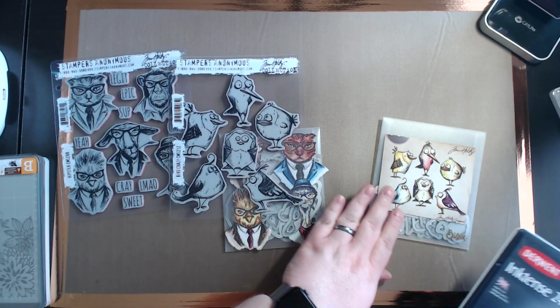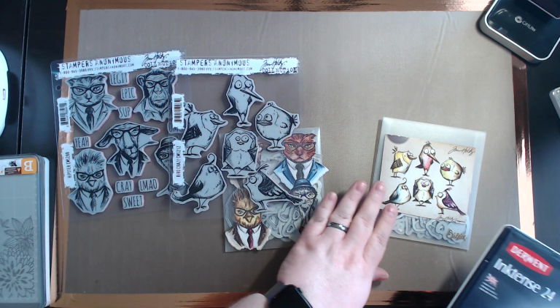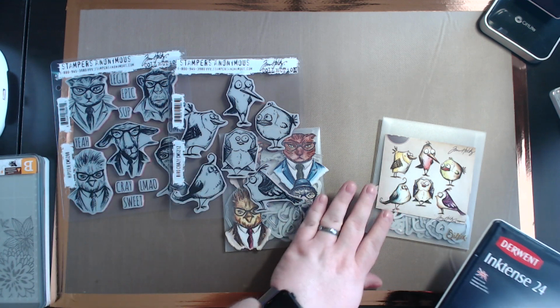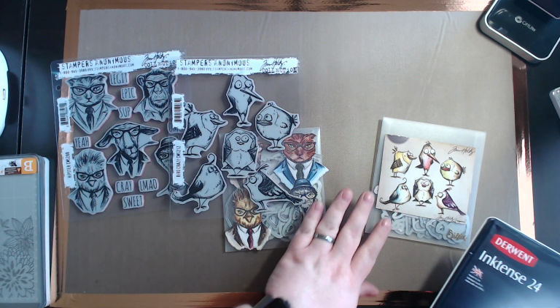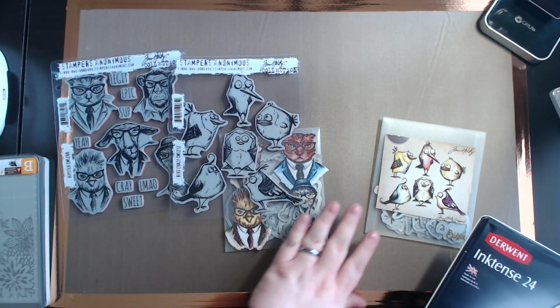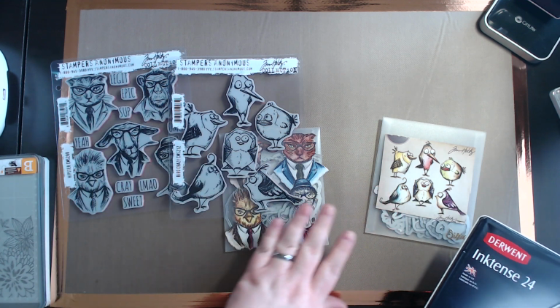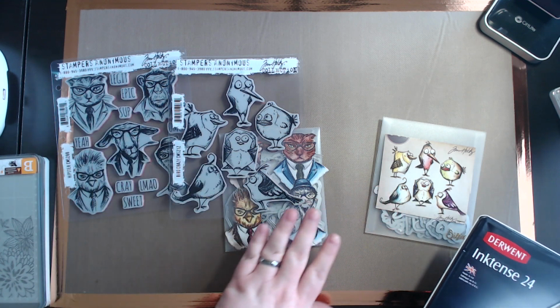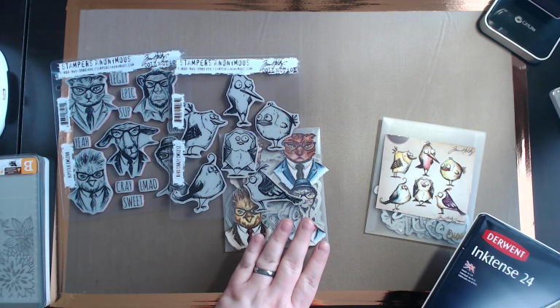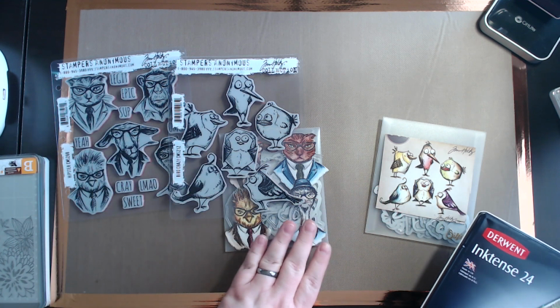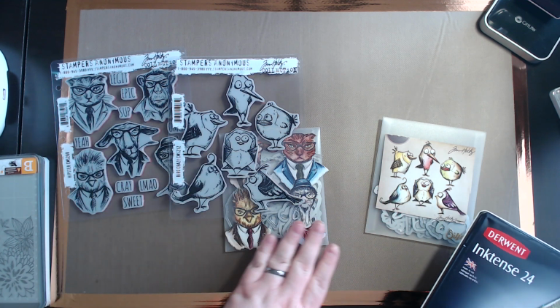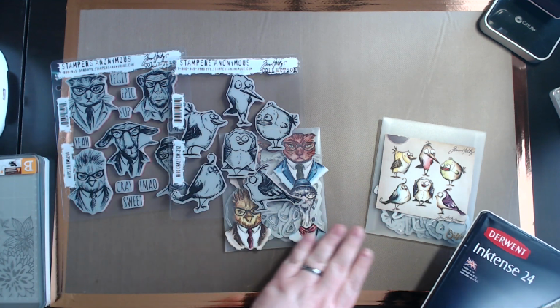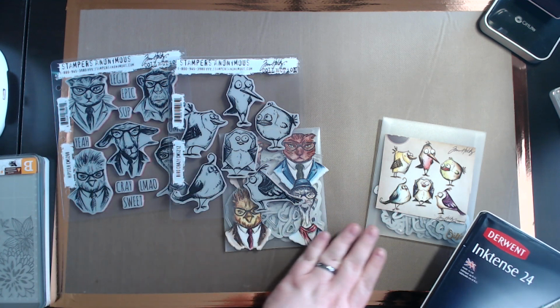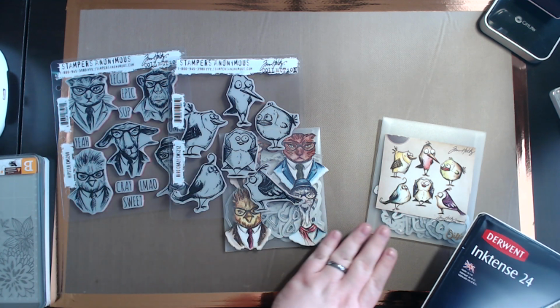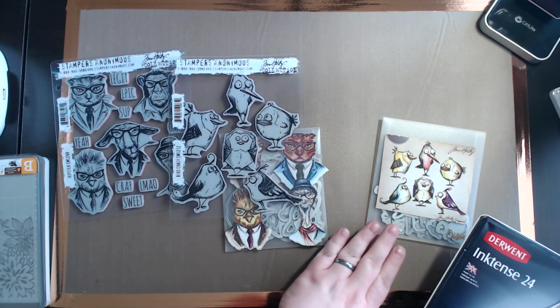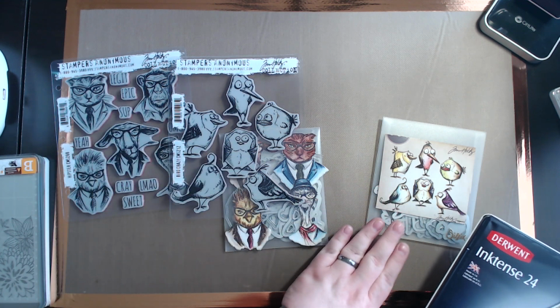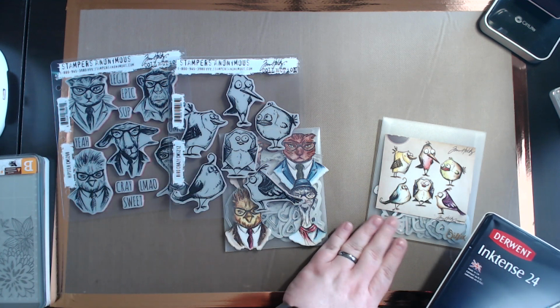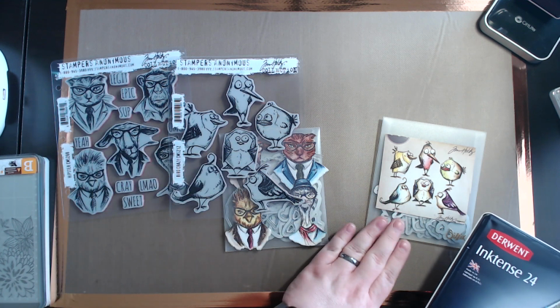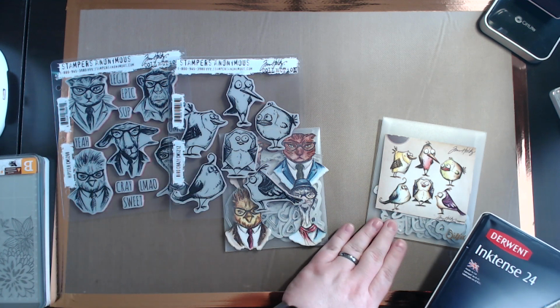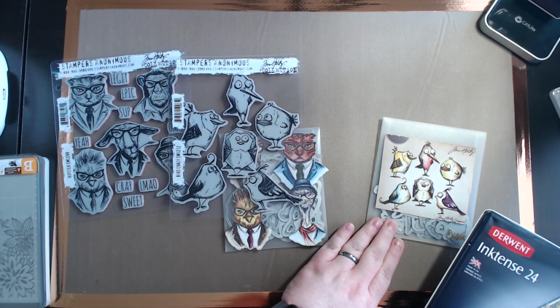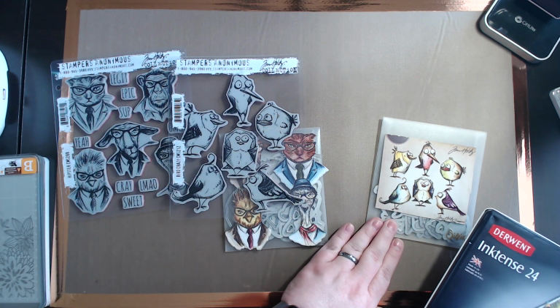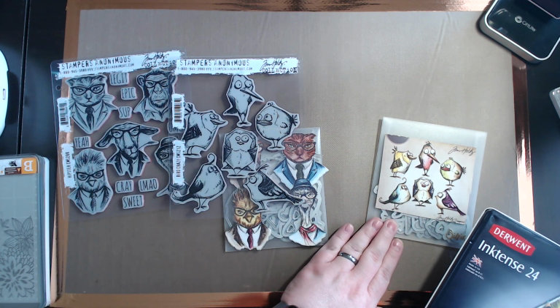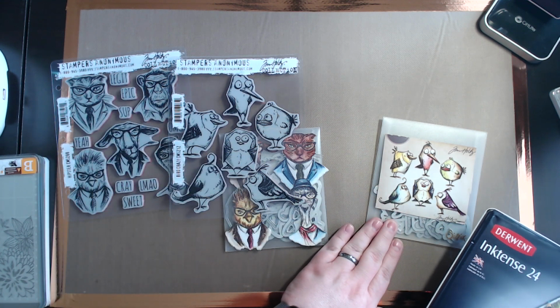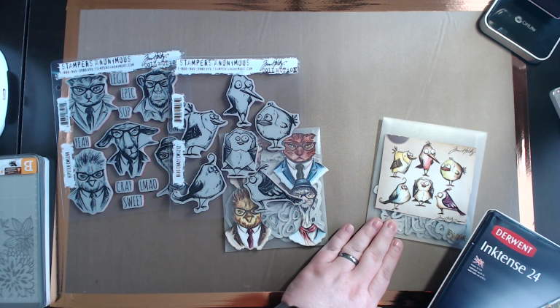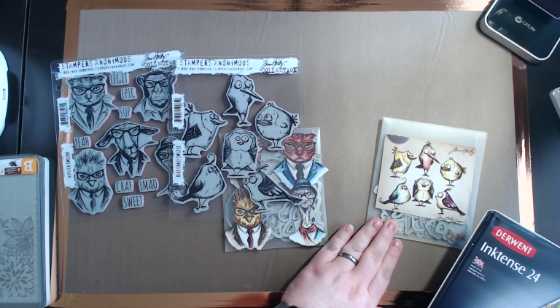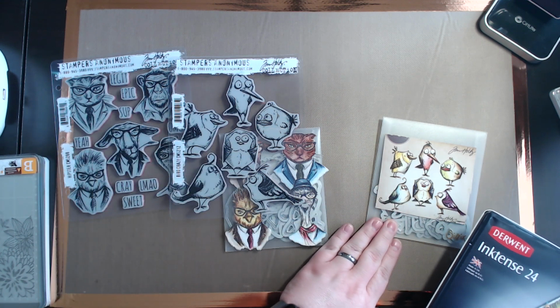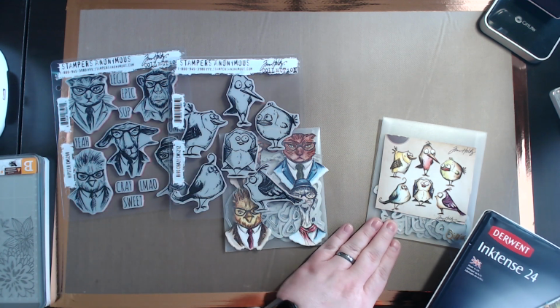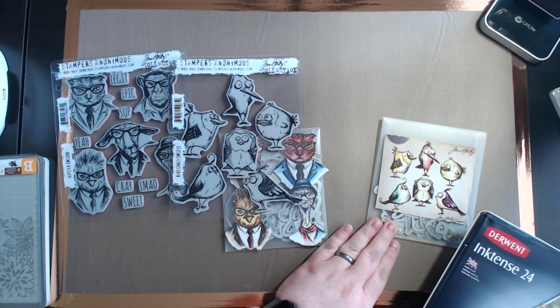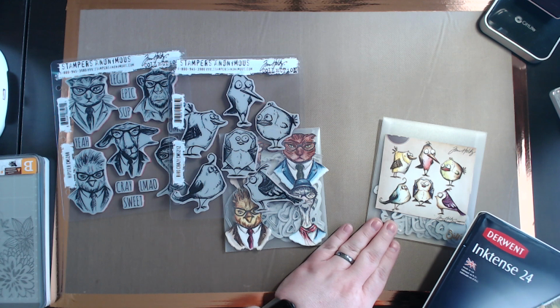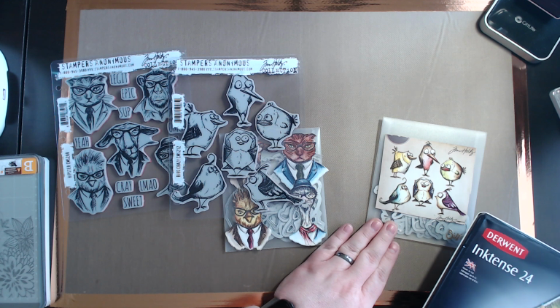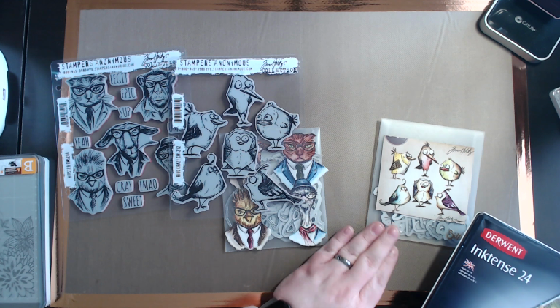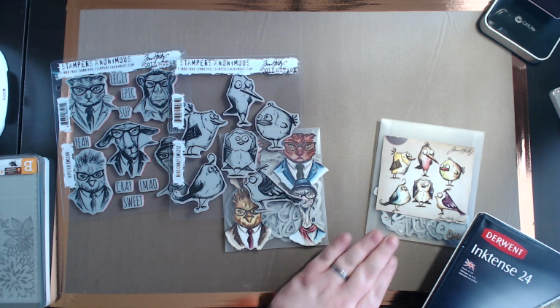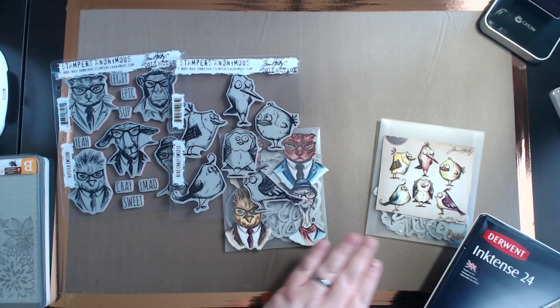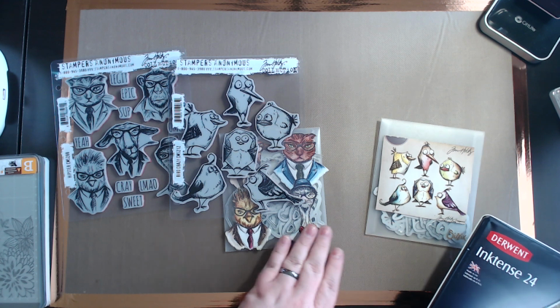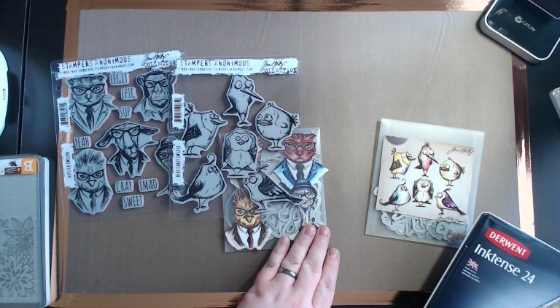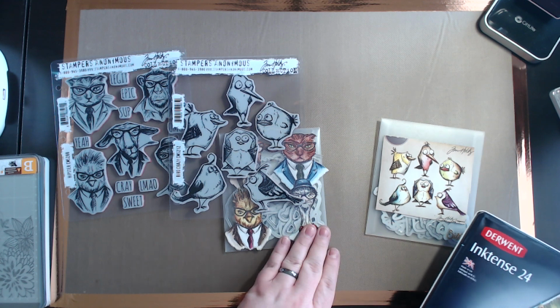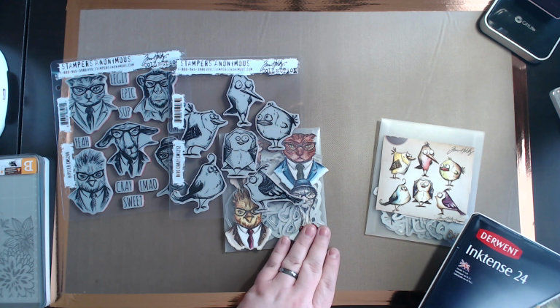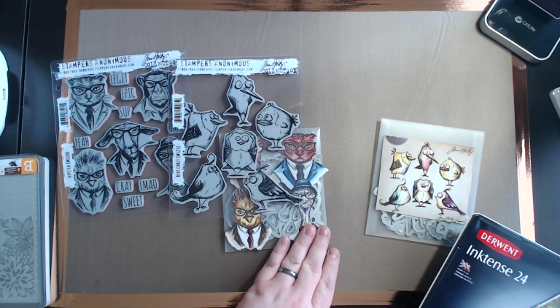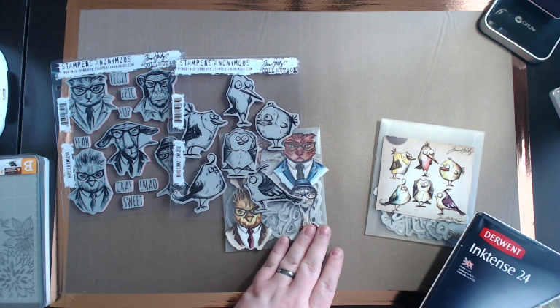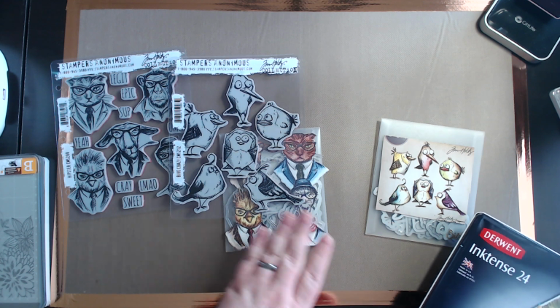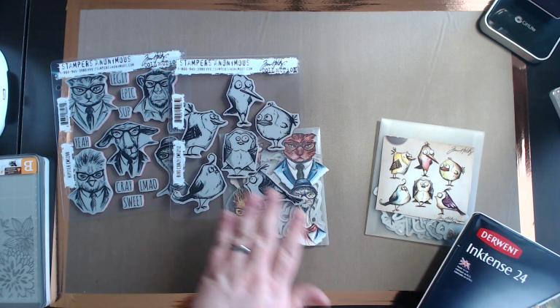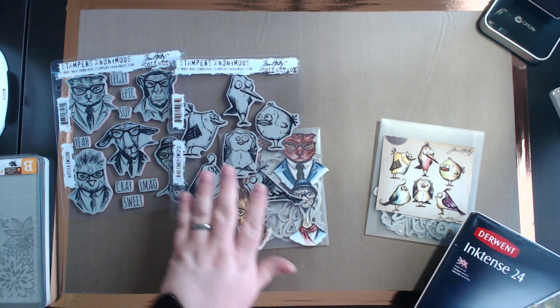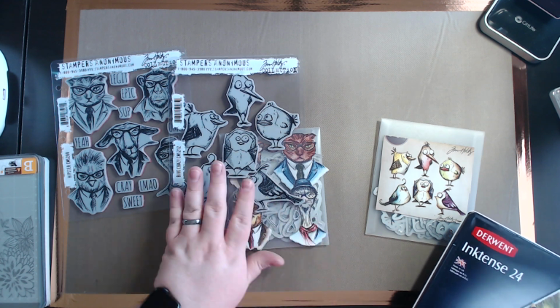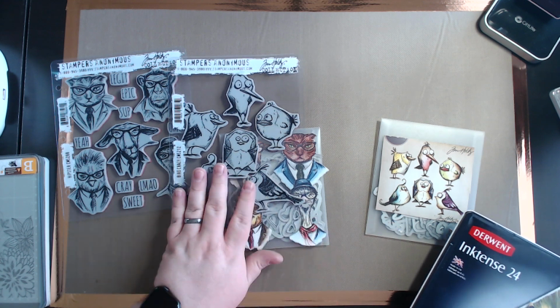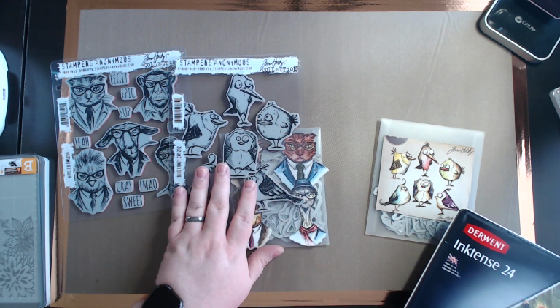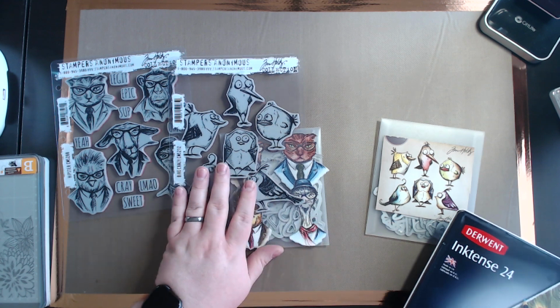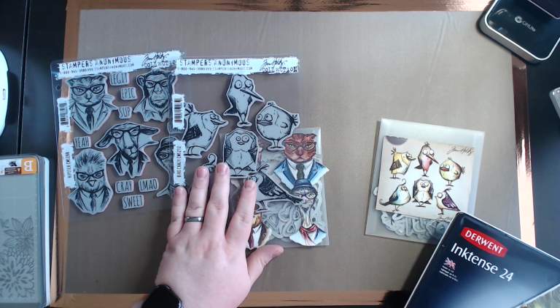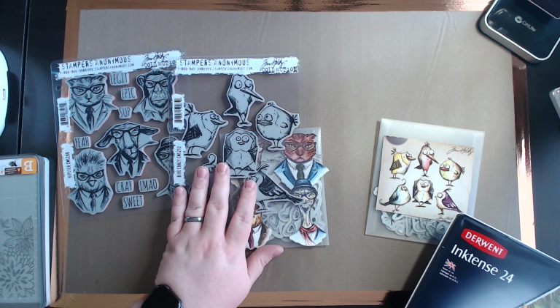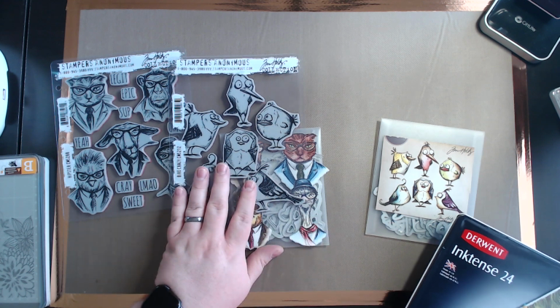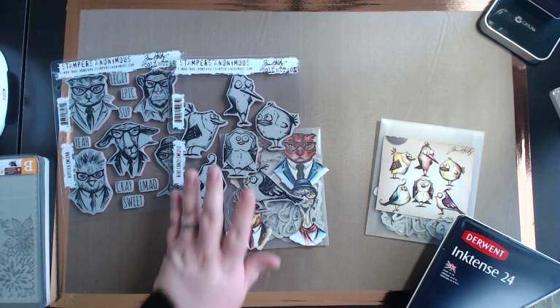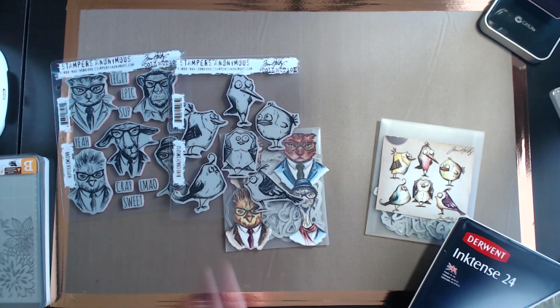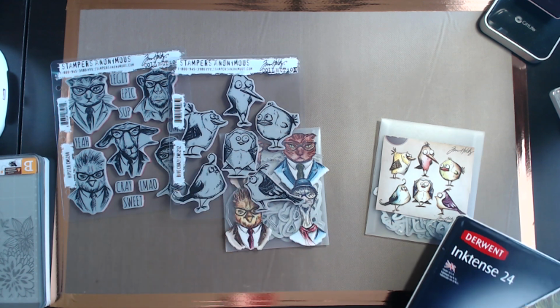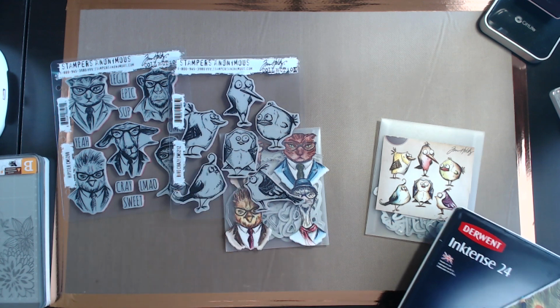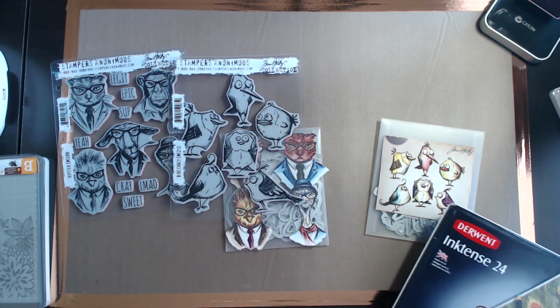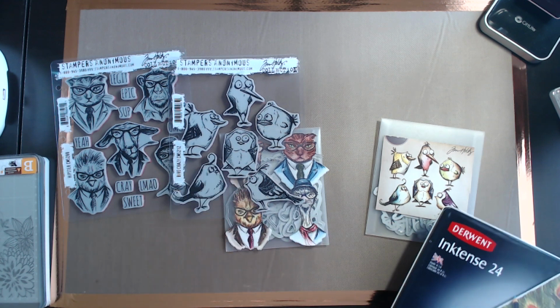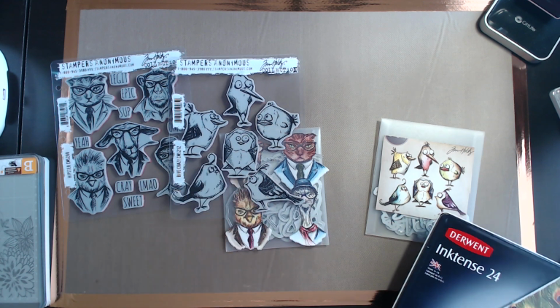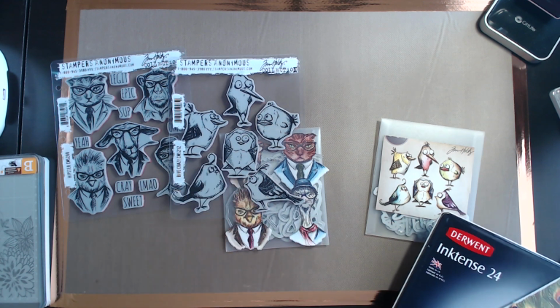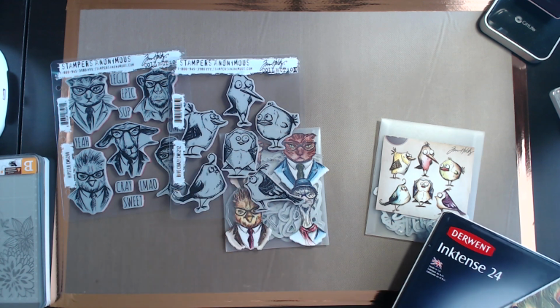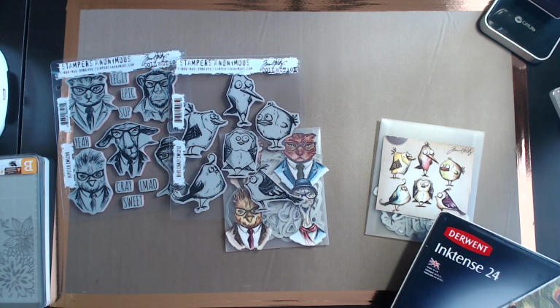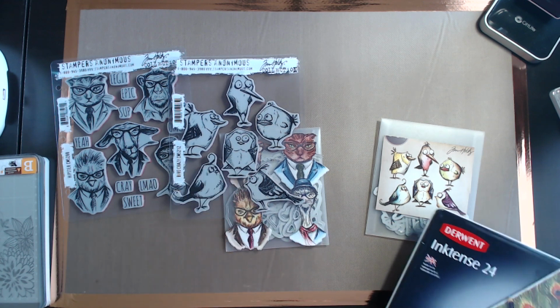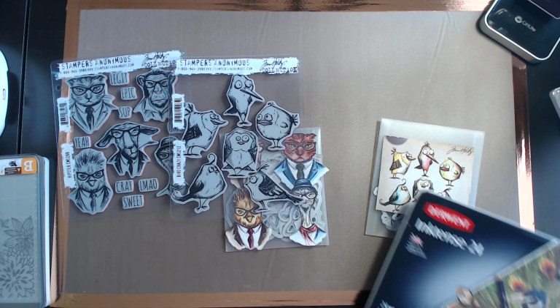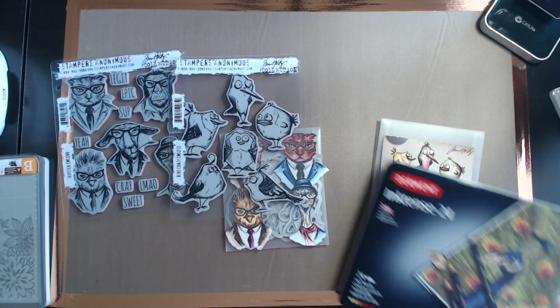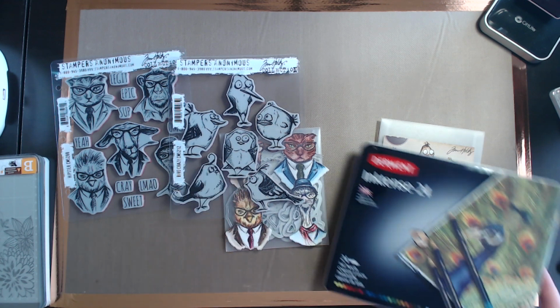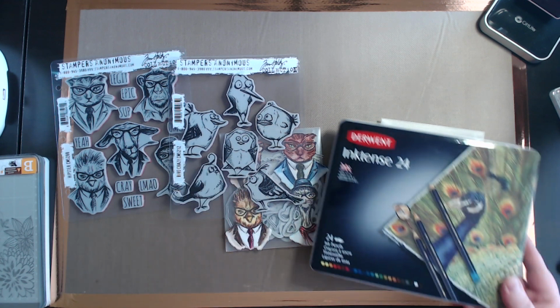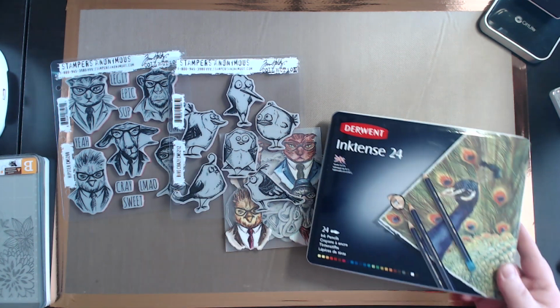I also have the Thinlit Dies to be able to cut them out perfectly. We'll be using the Cuddlebug. So we're going to get started.